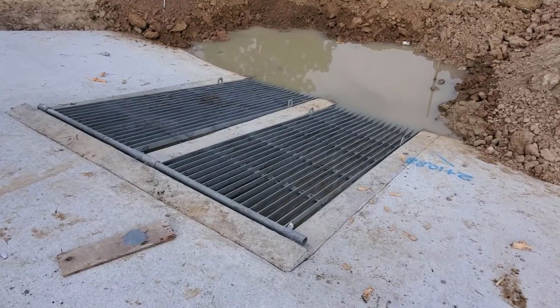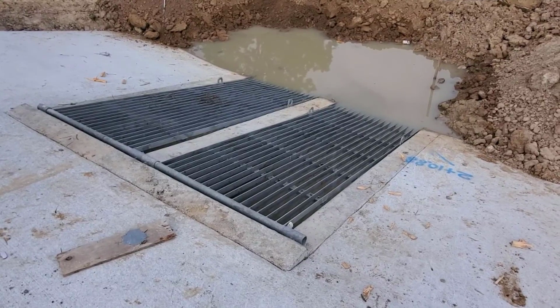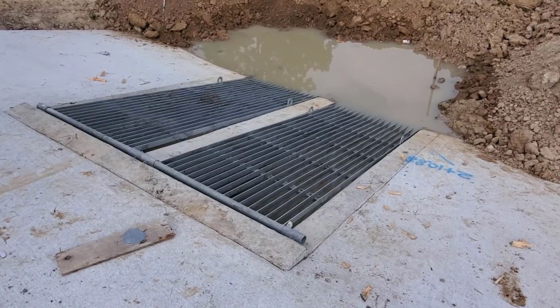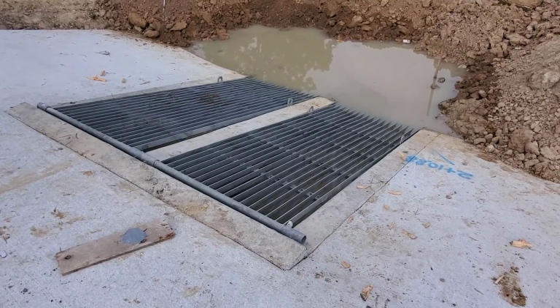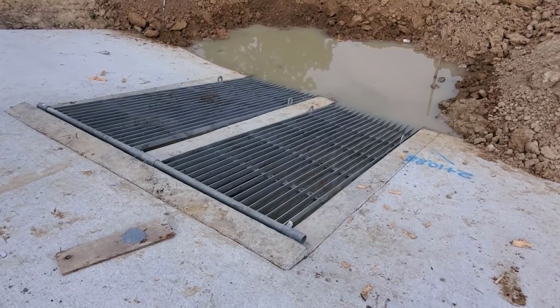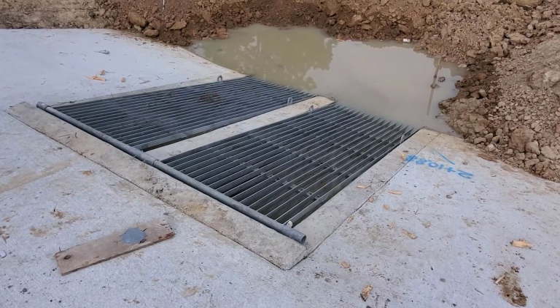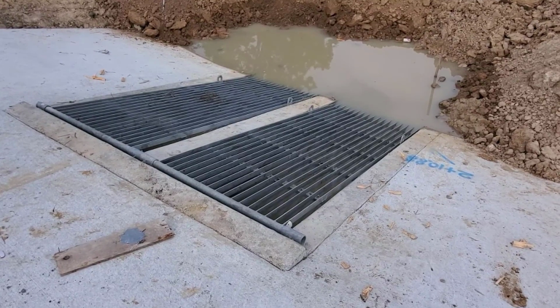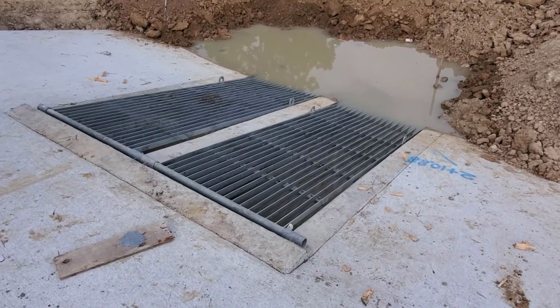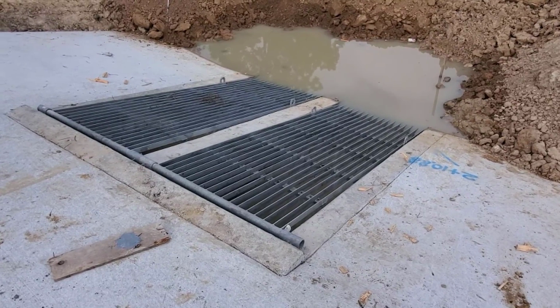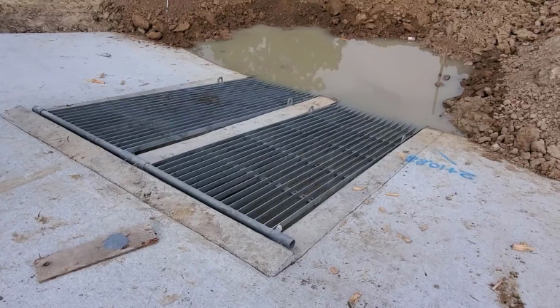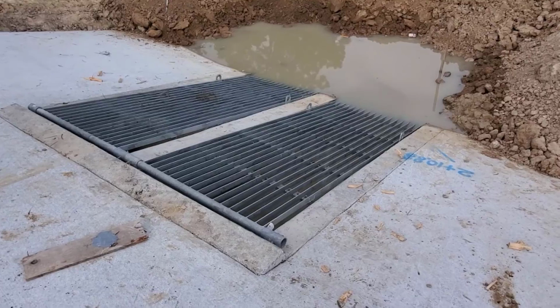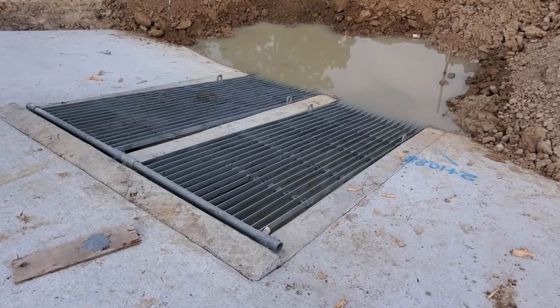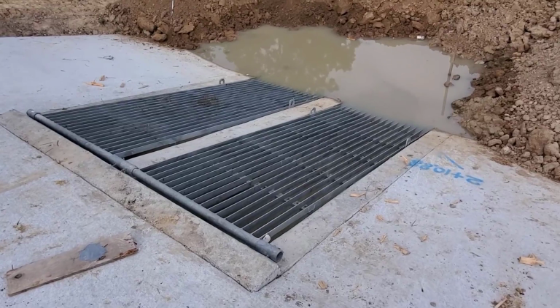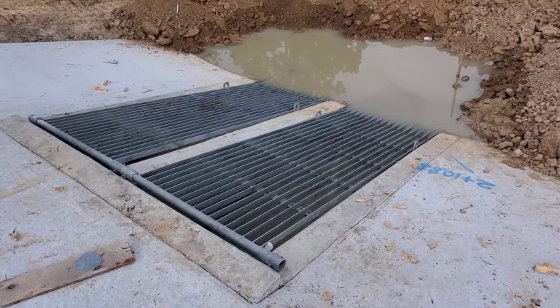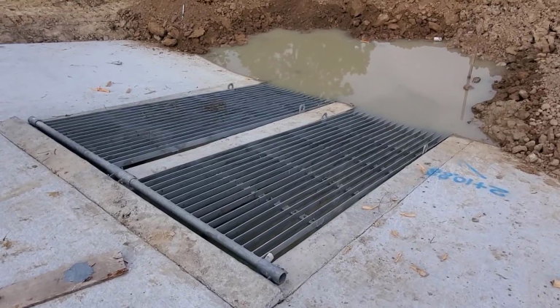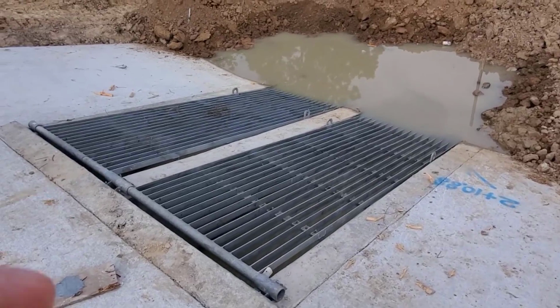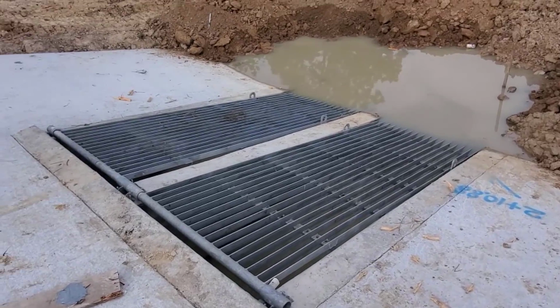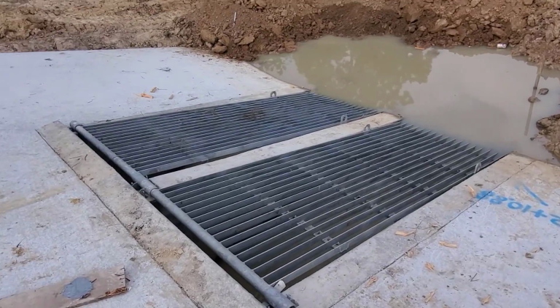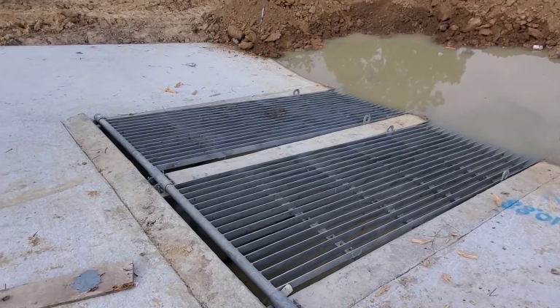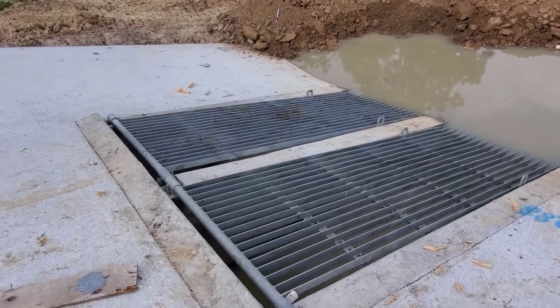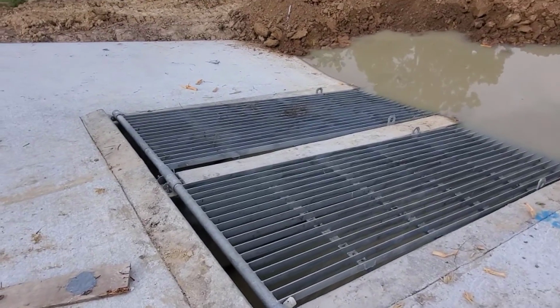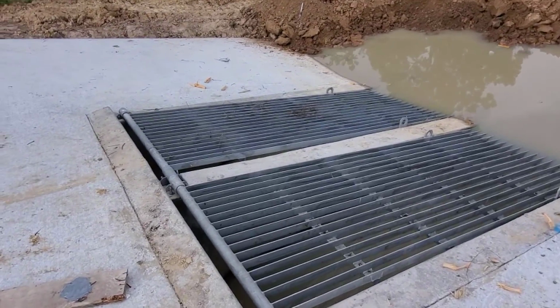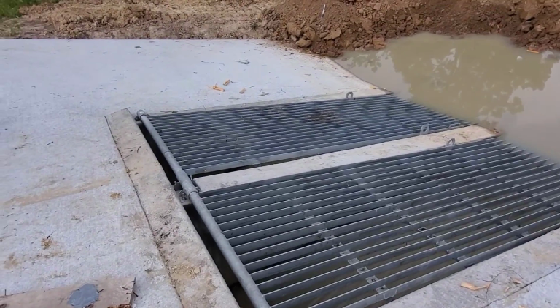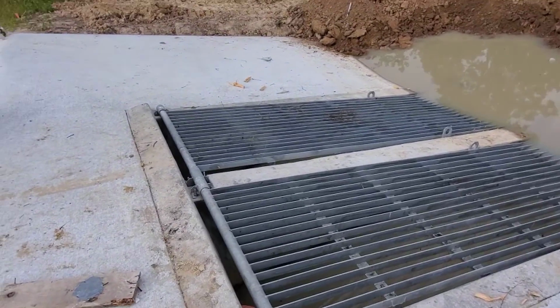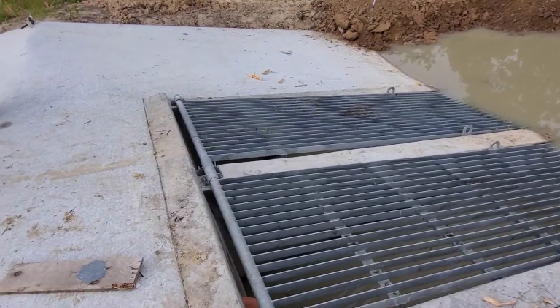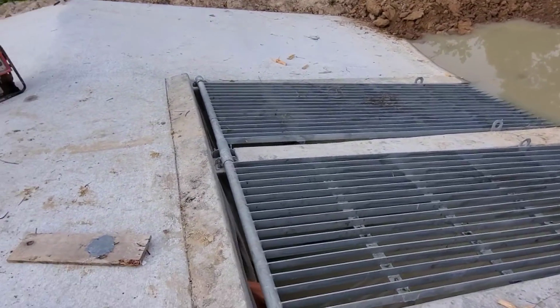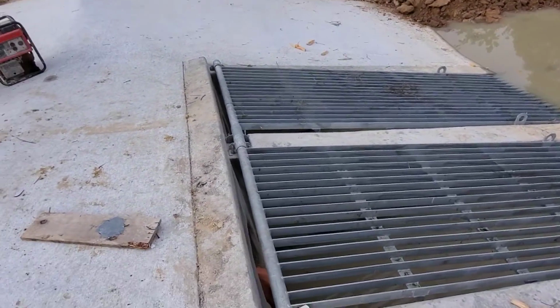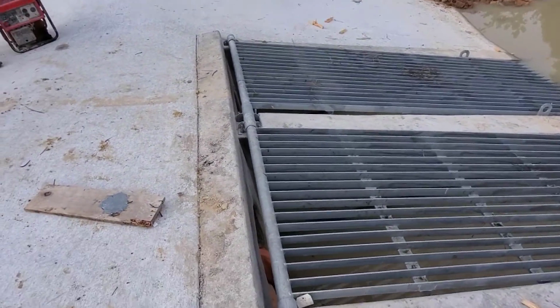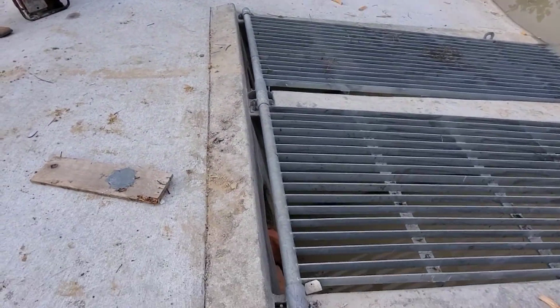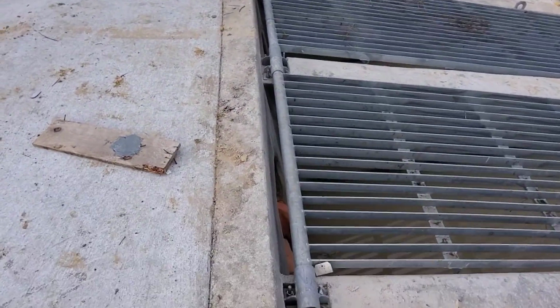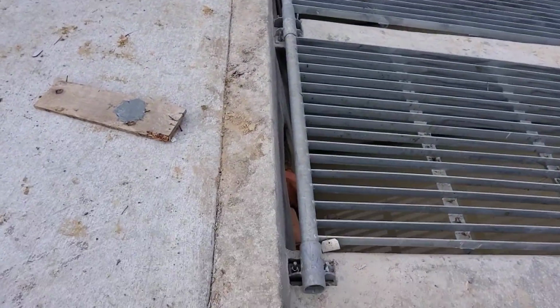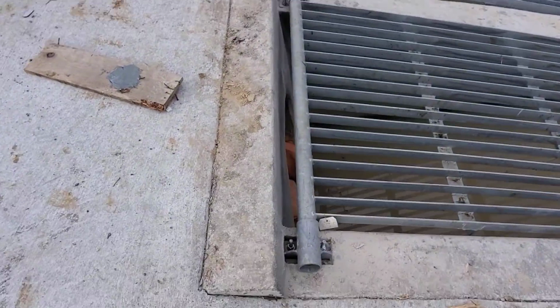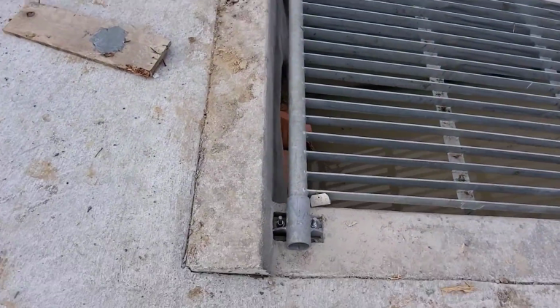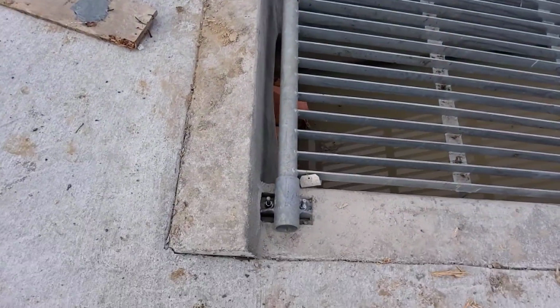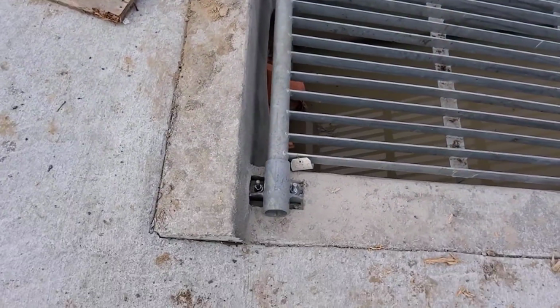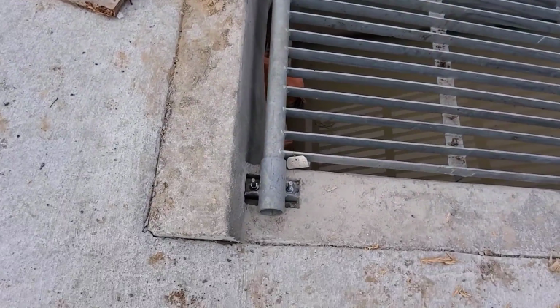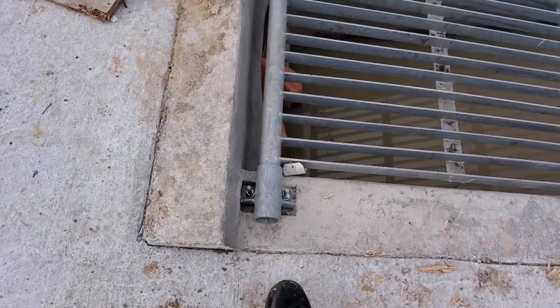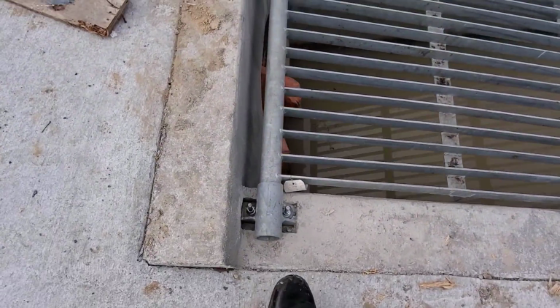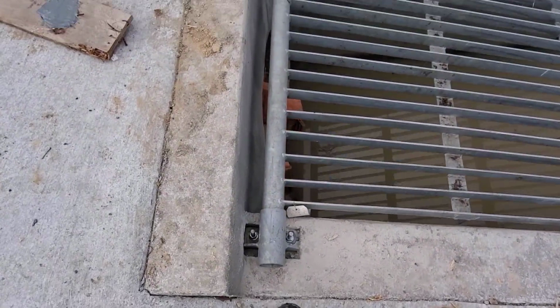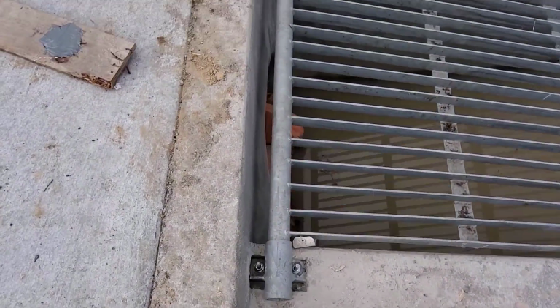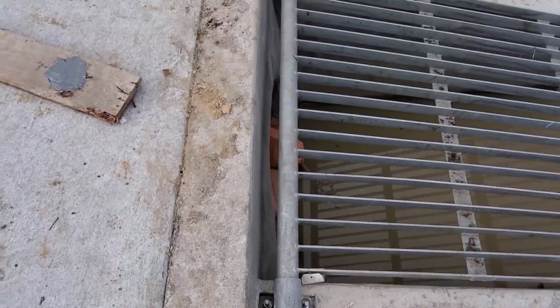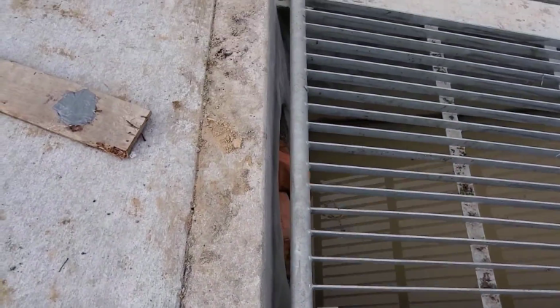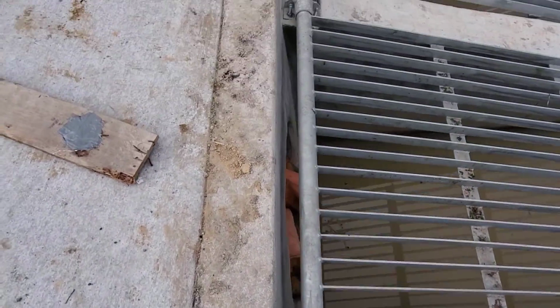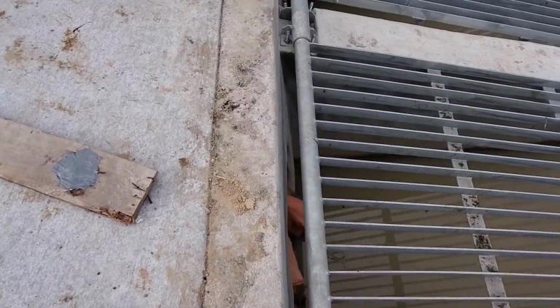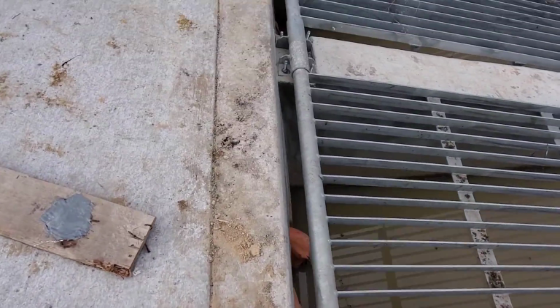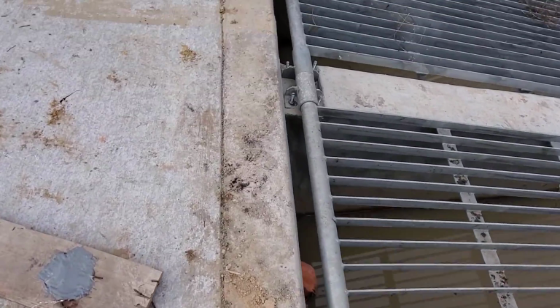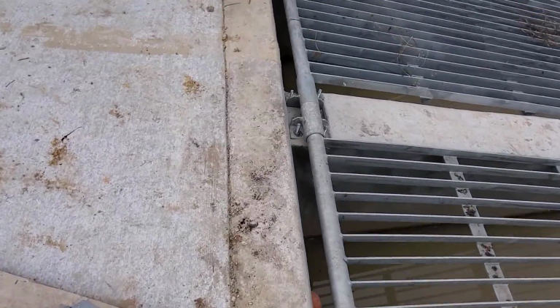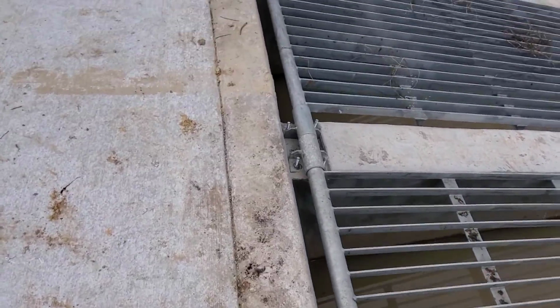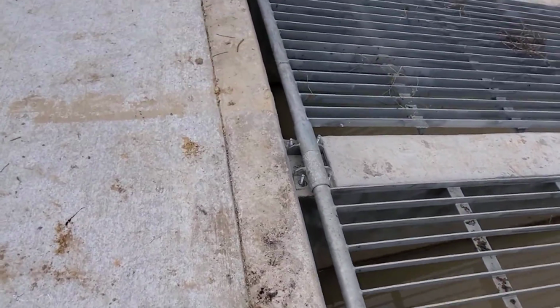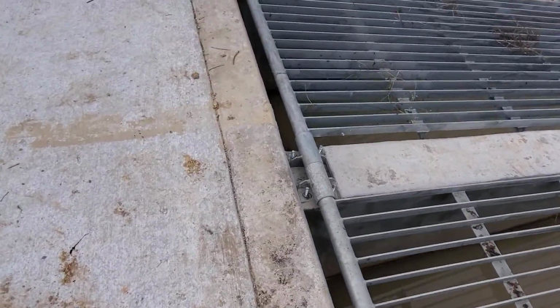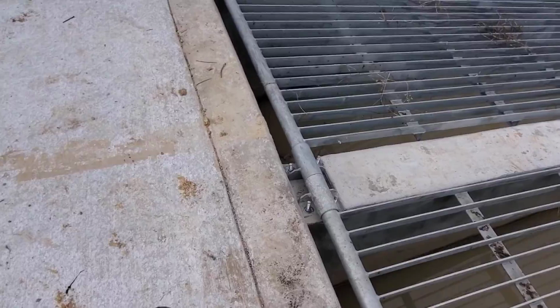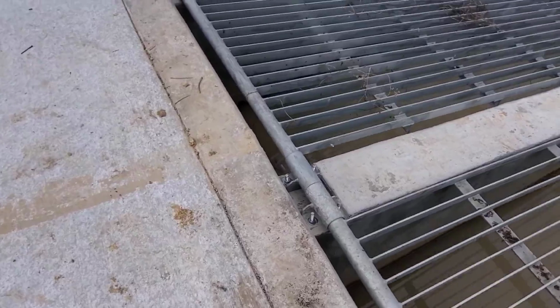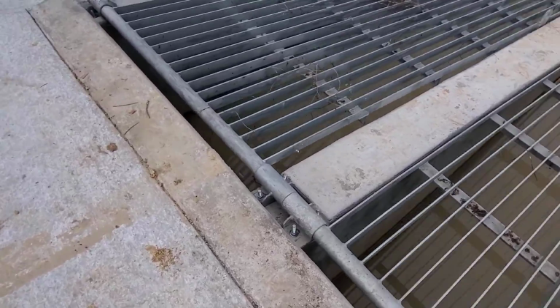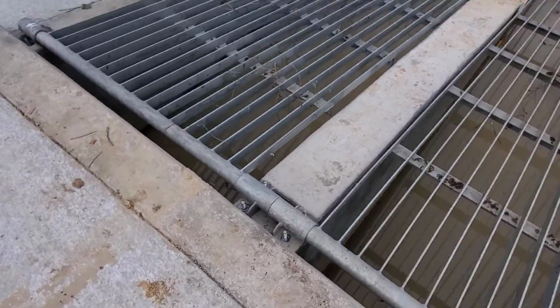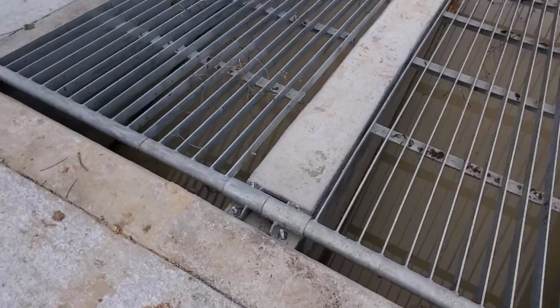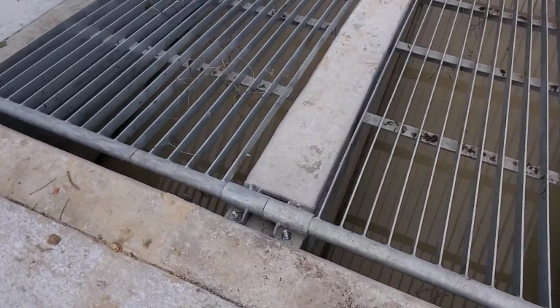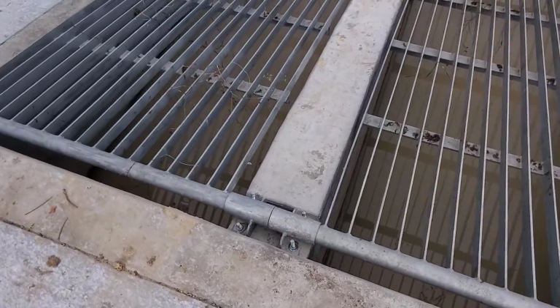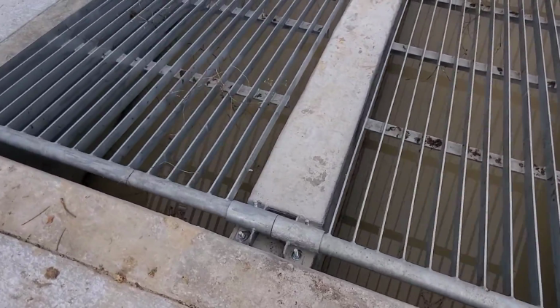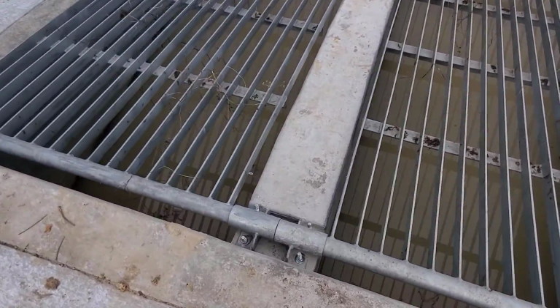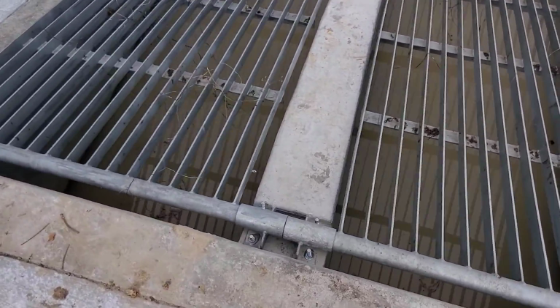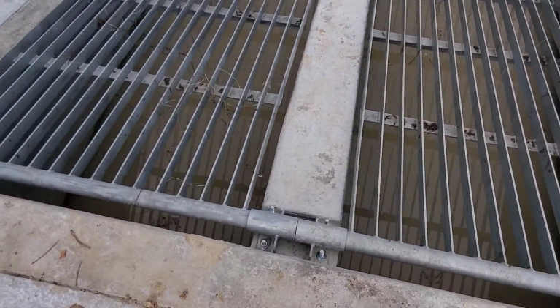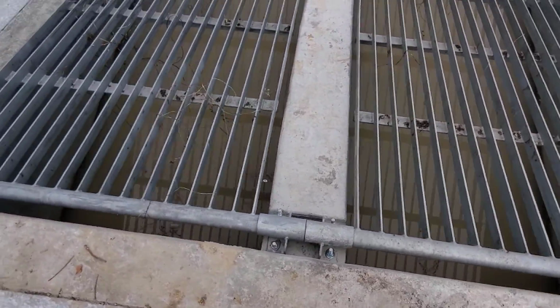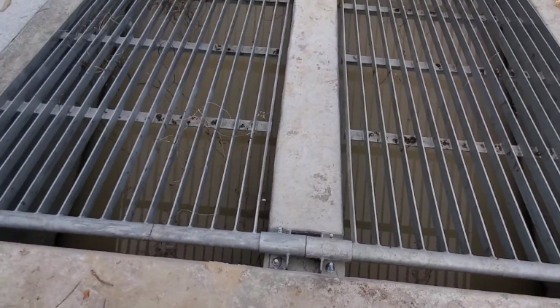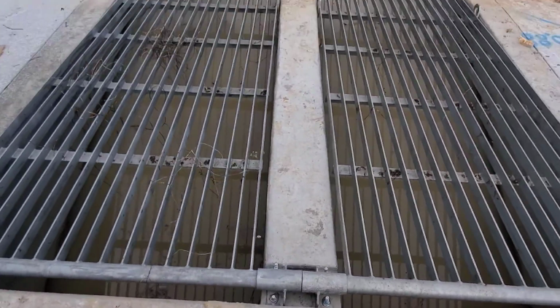Hello and welcome to another Sleepy Dog Construction video. Today's video is how to build a concrete channel in the detention pond.